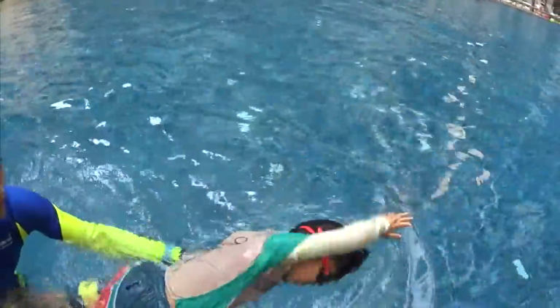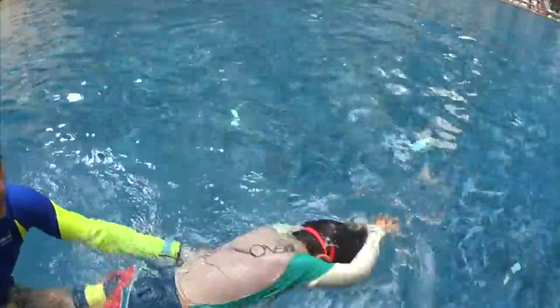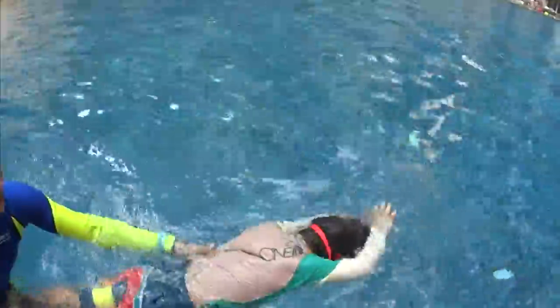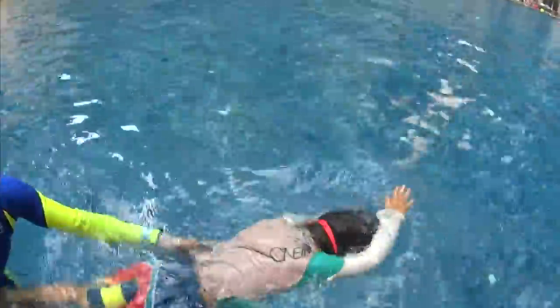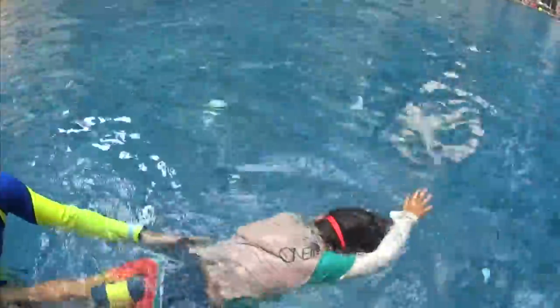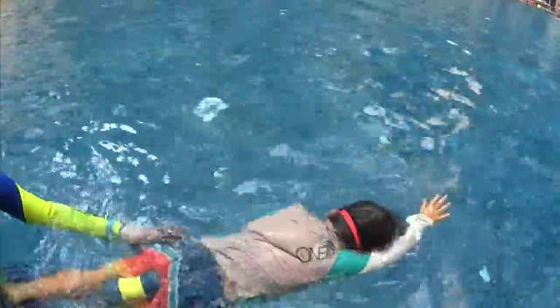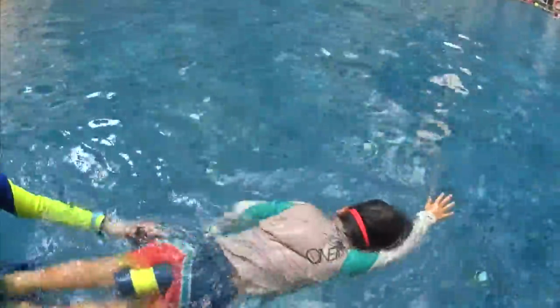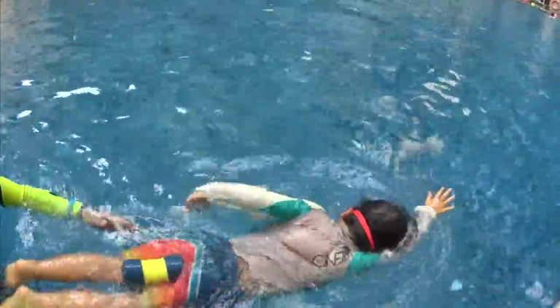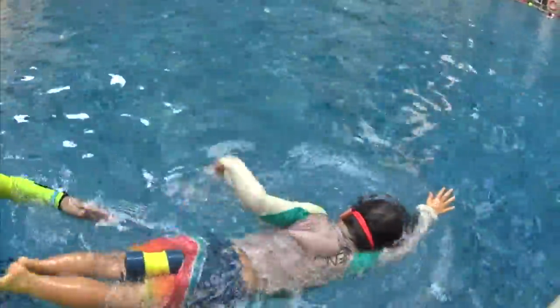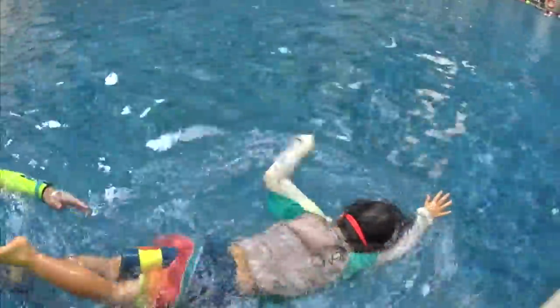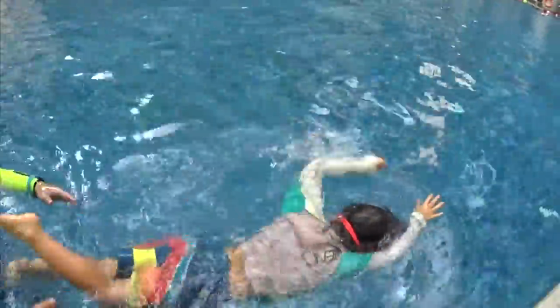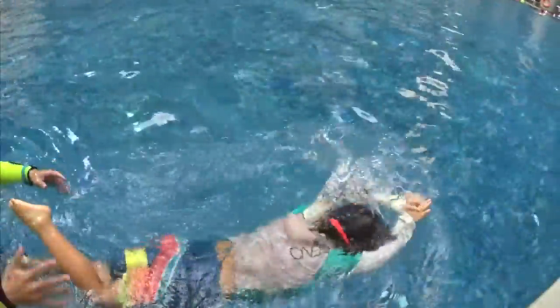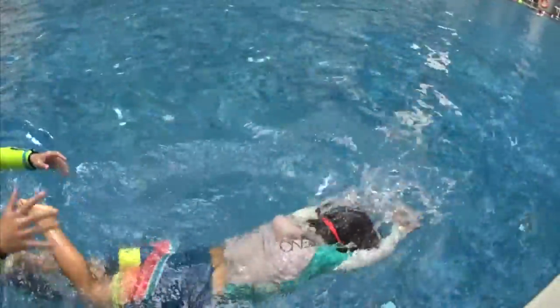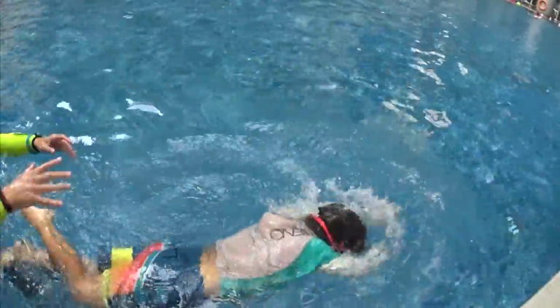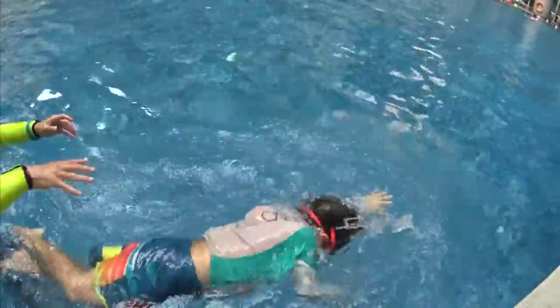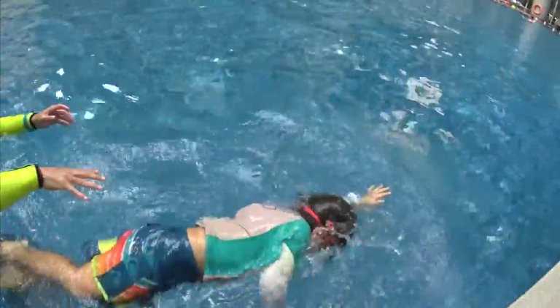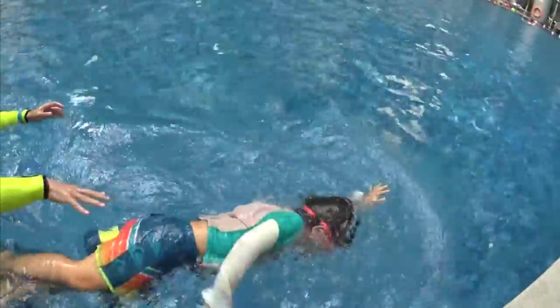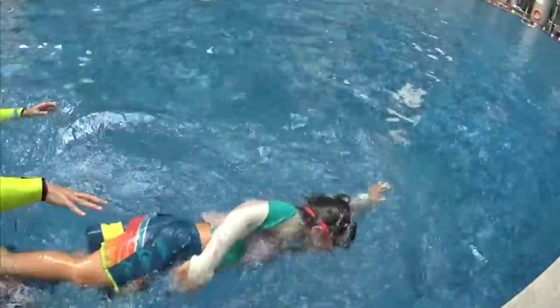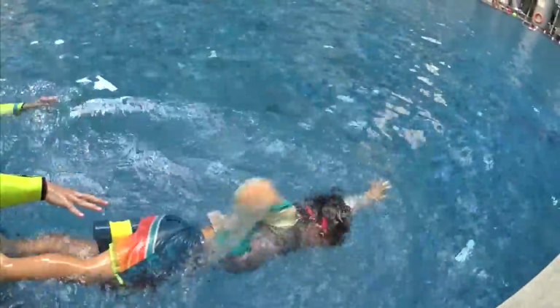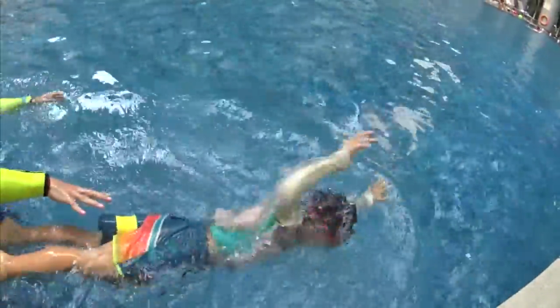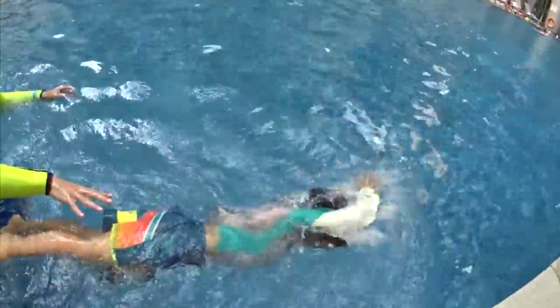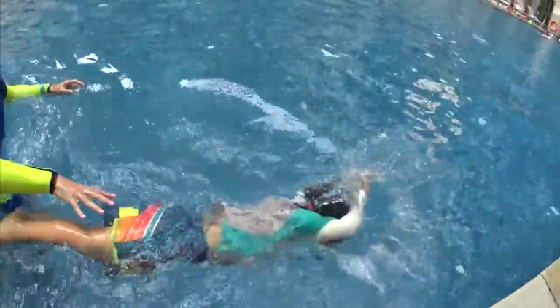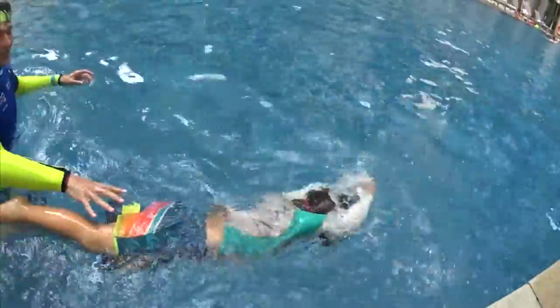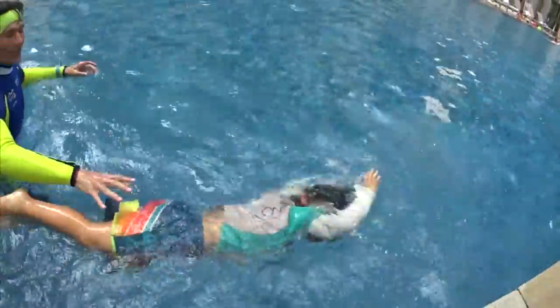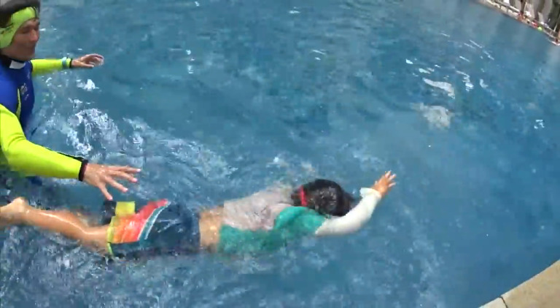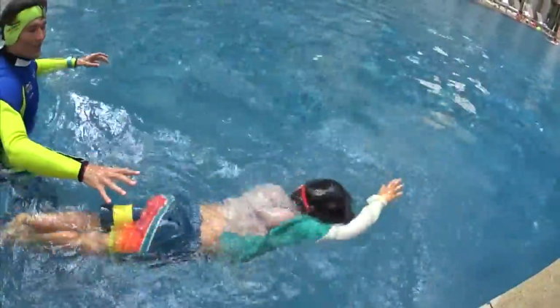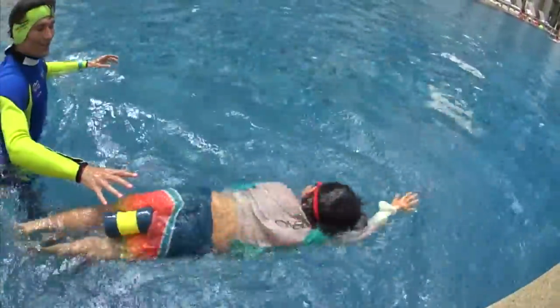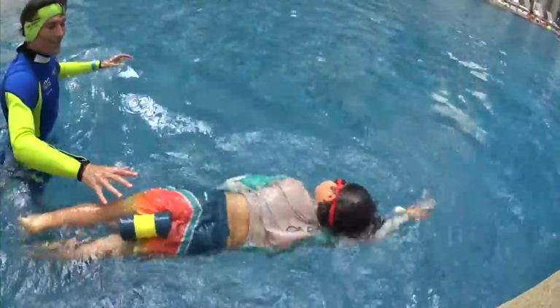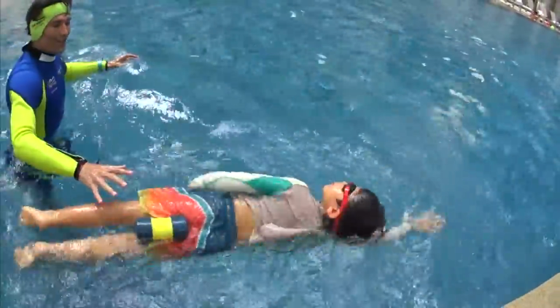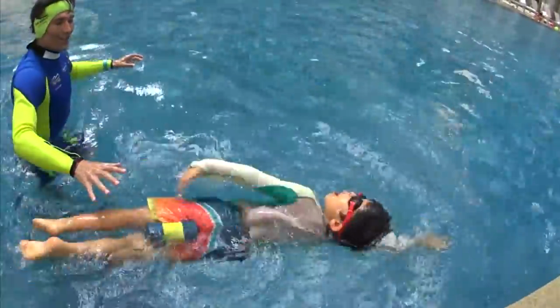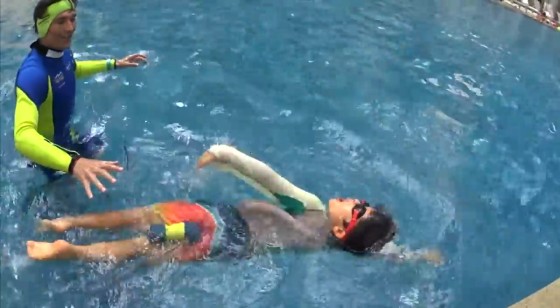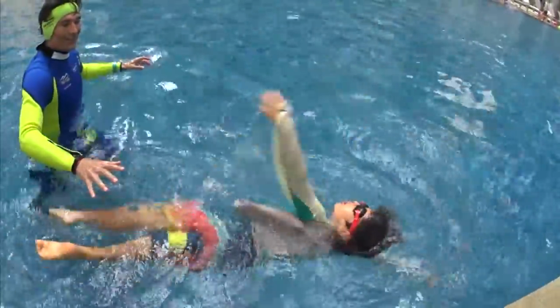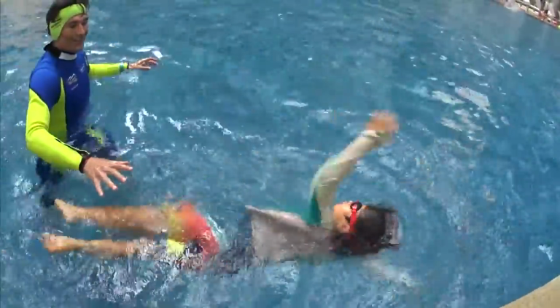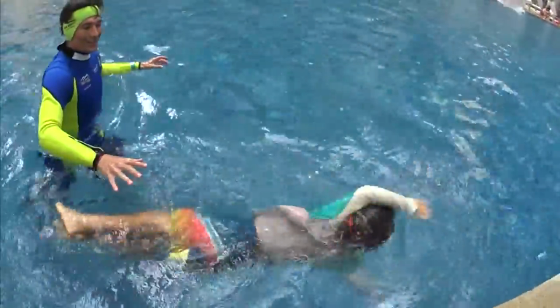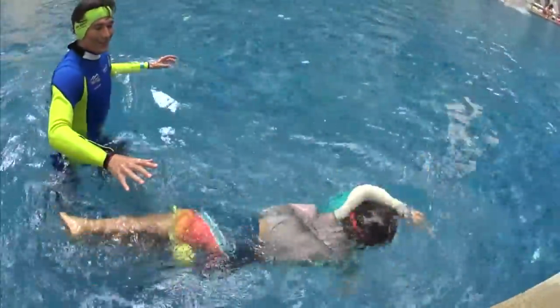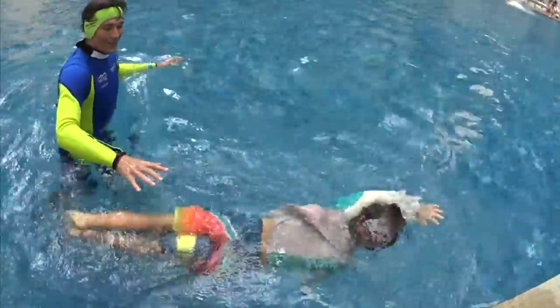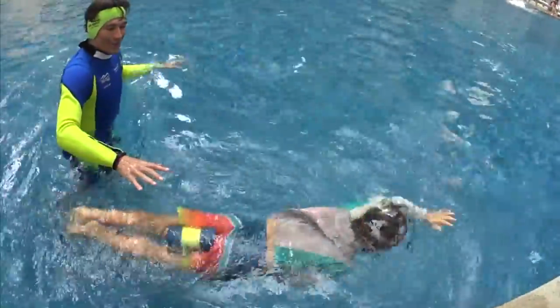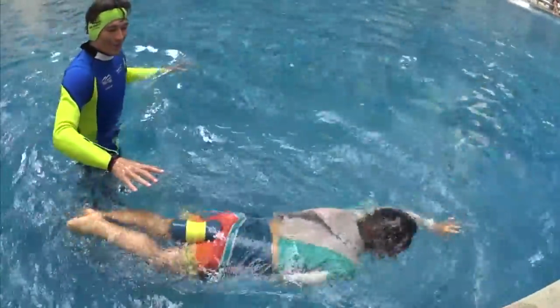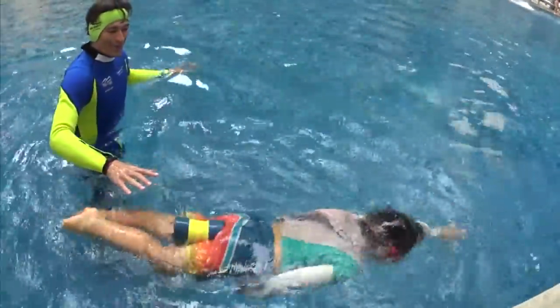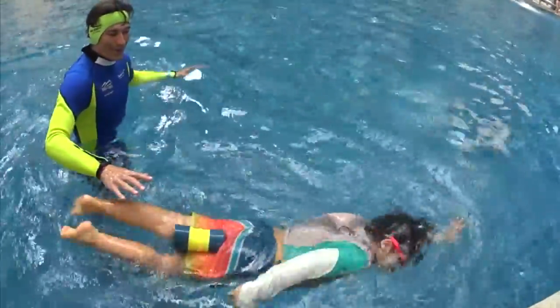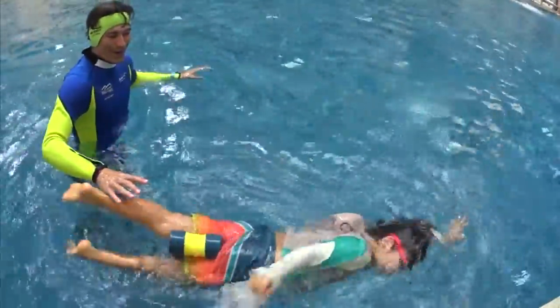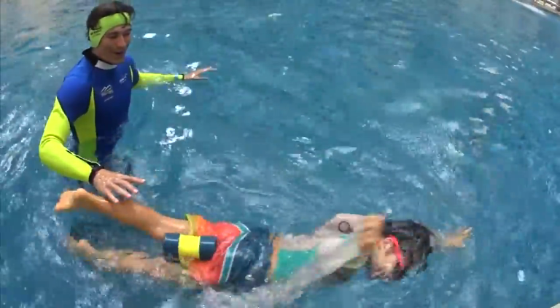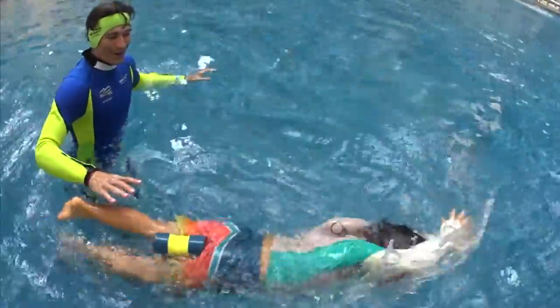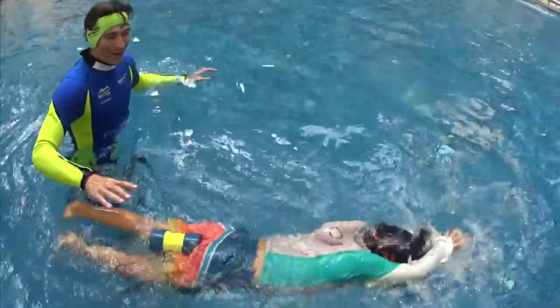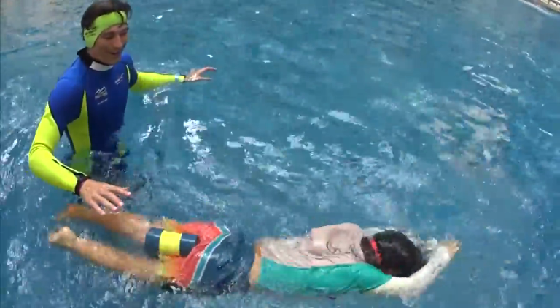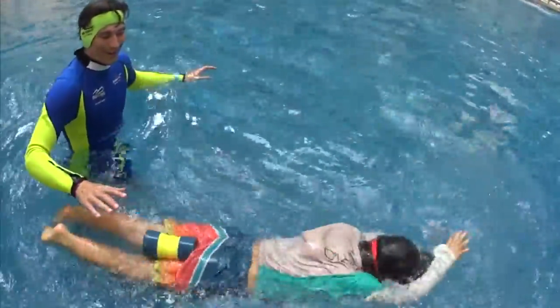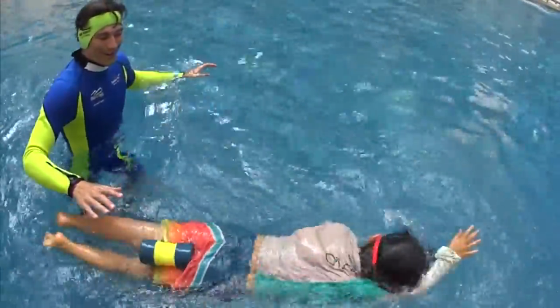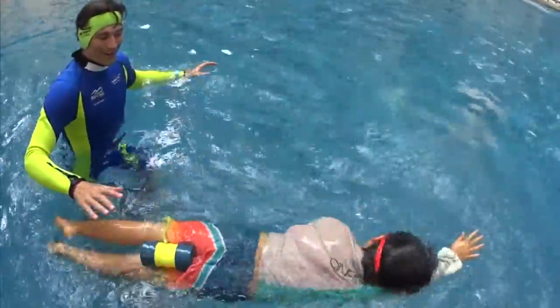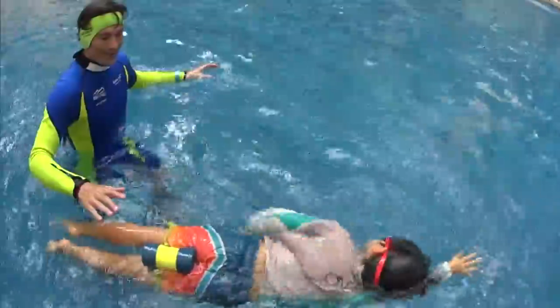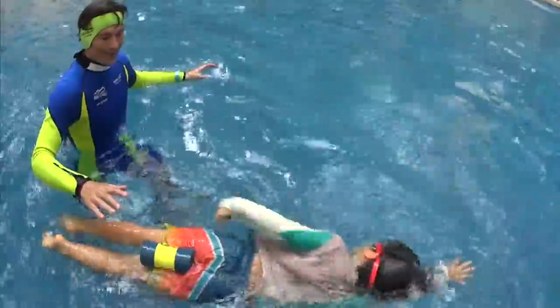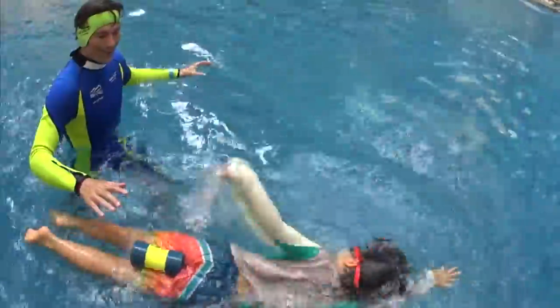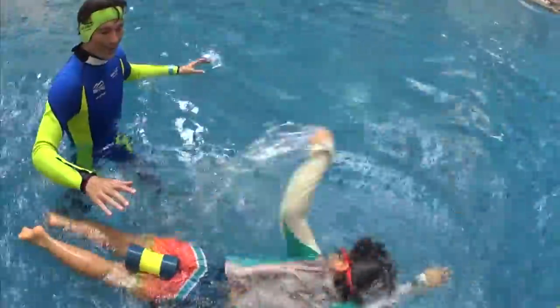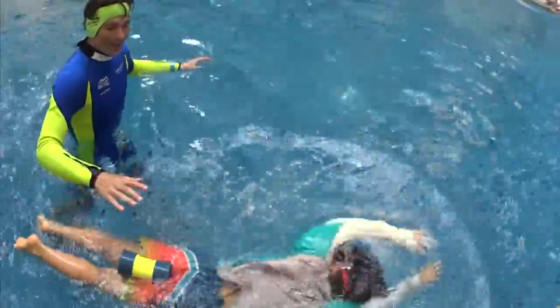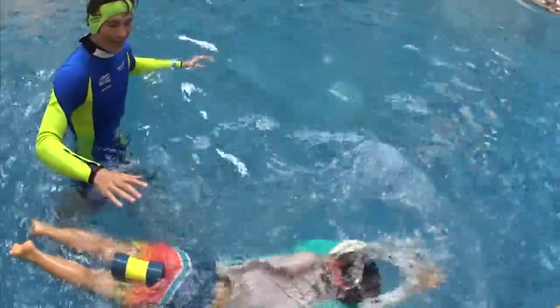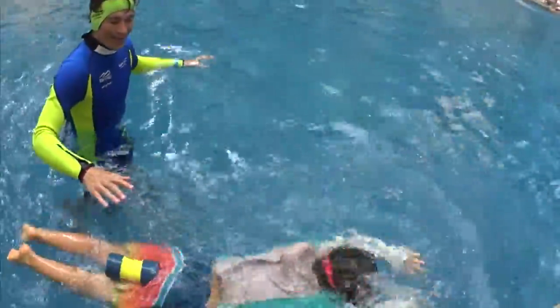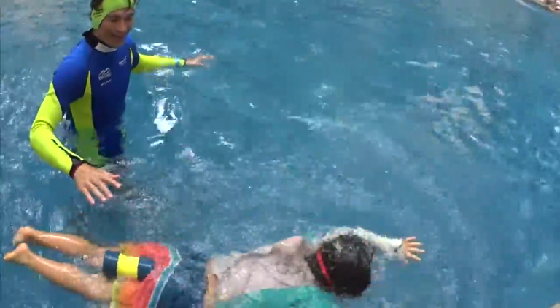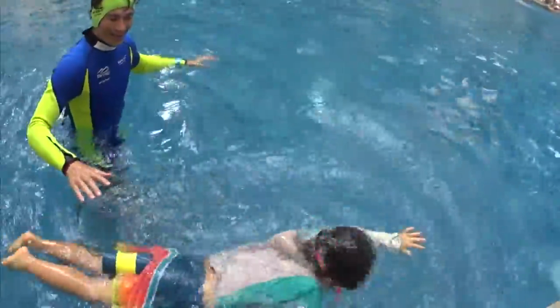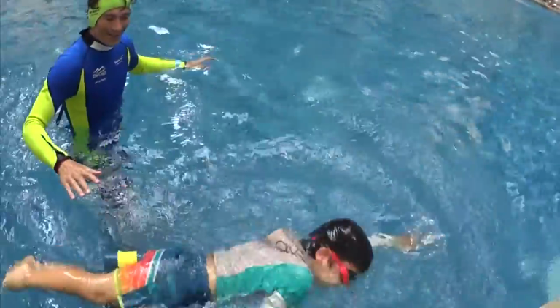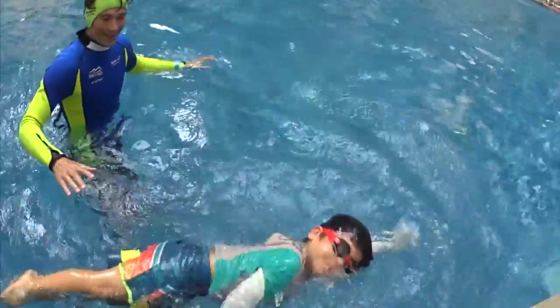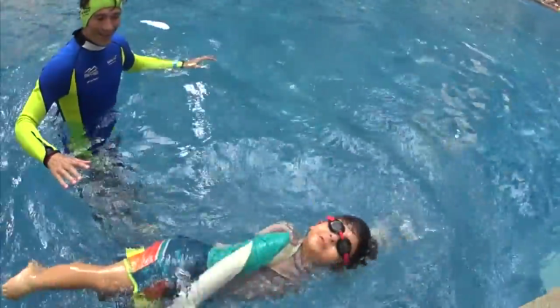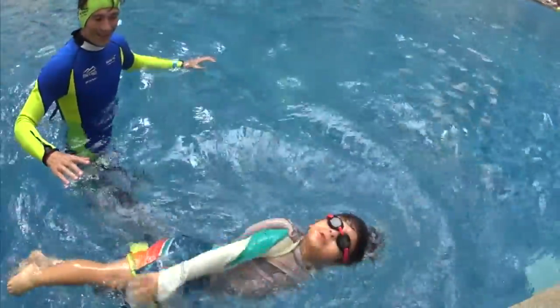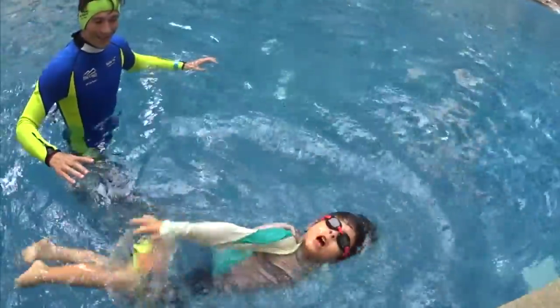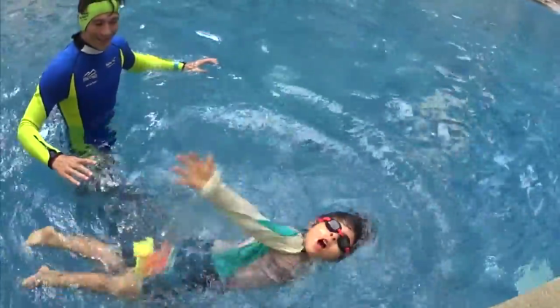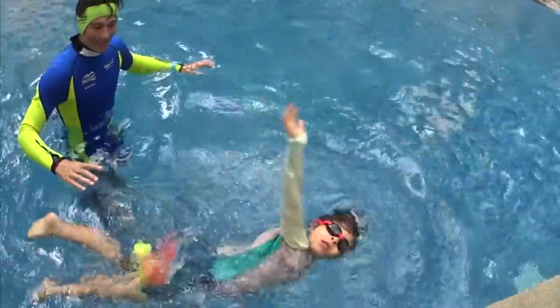Try alone. Bubbles, touch. Bubbles, touch. Turn and touch. Good. One, two, turn and touch.